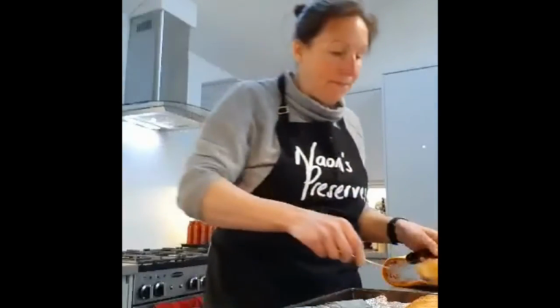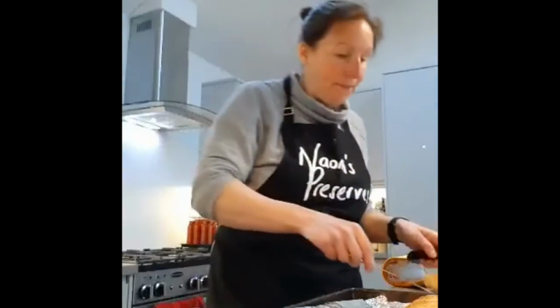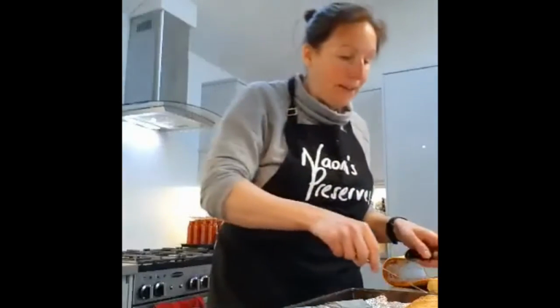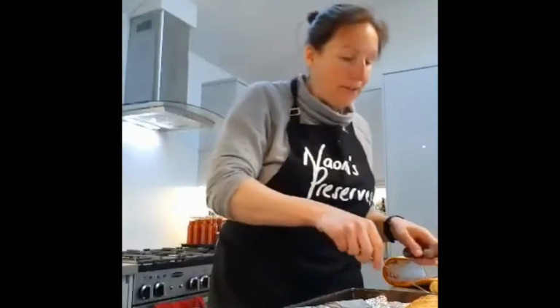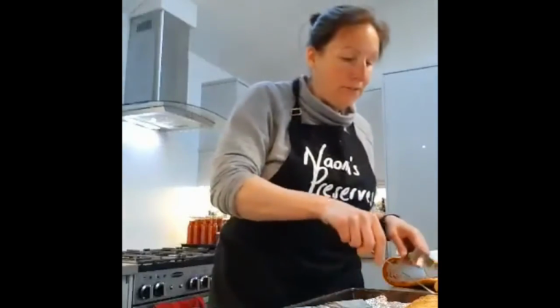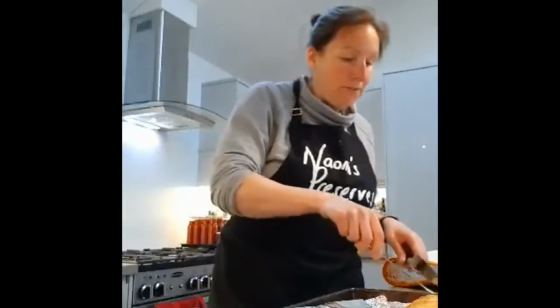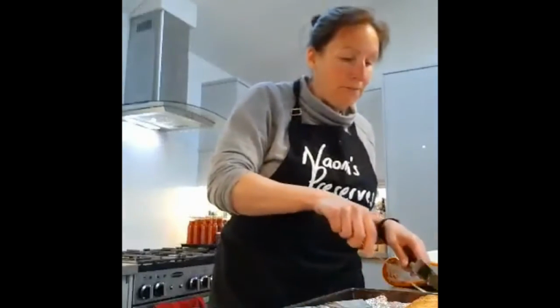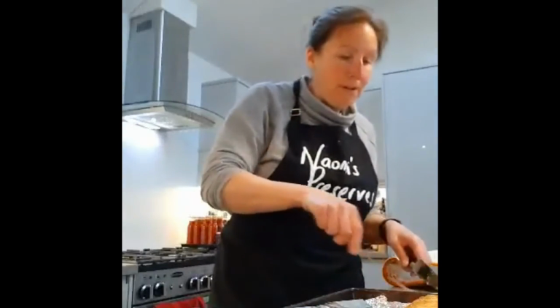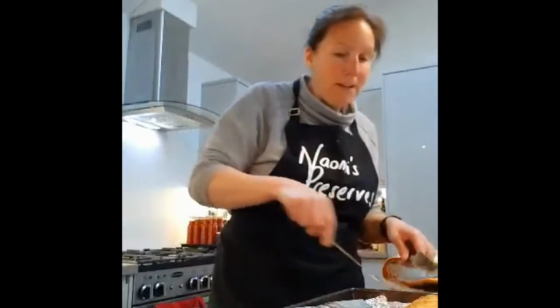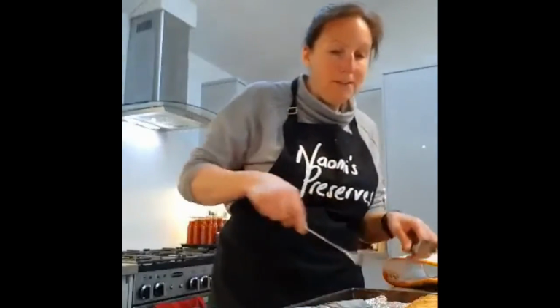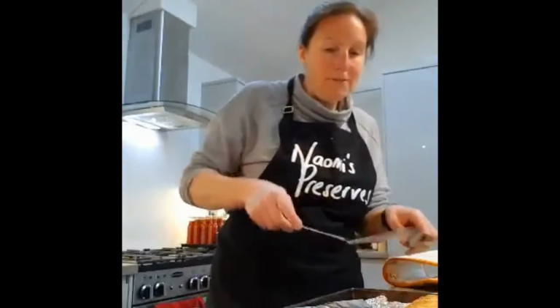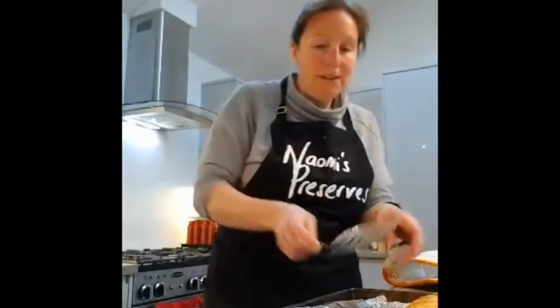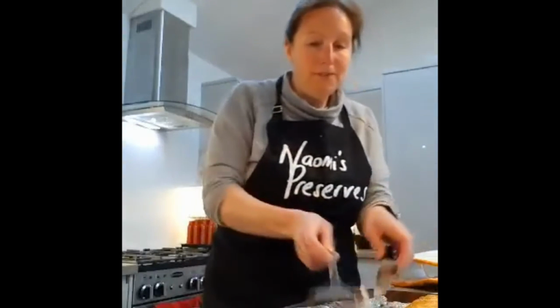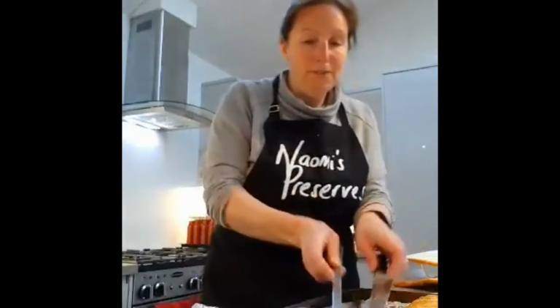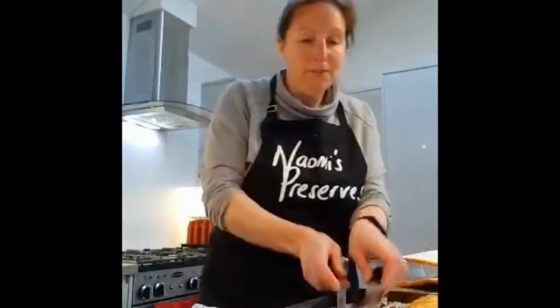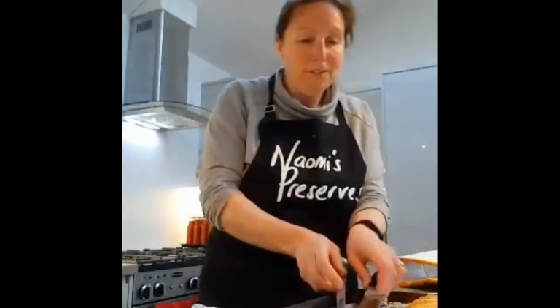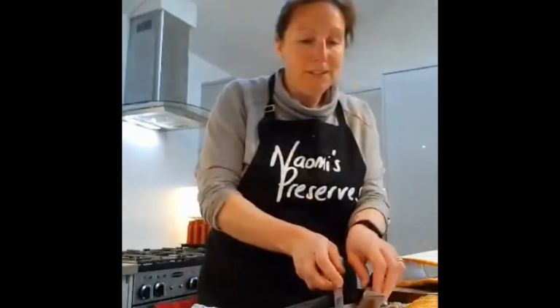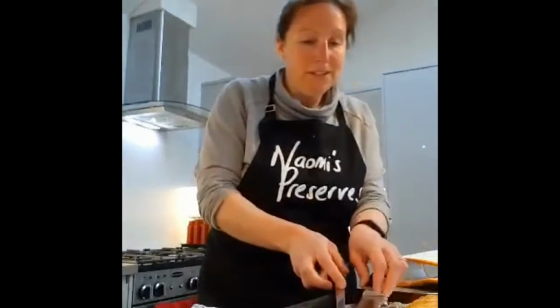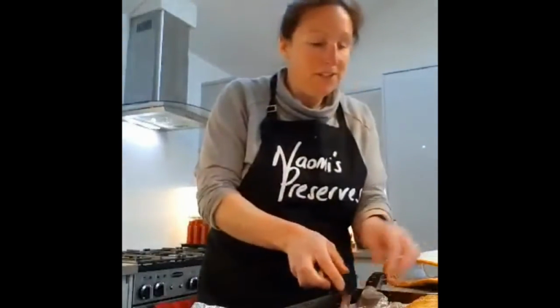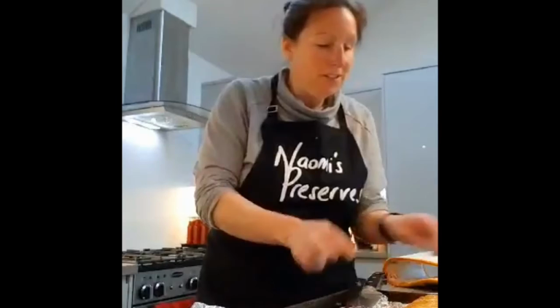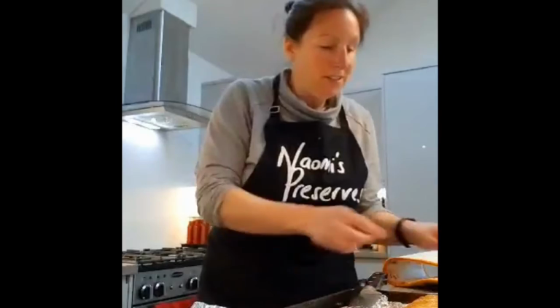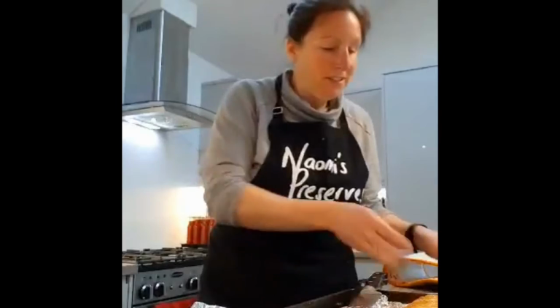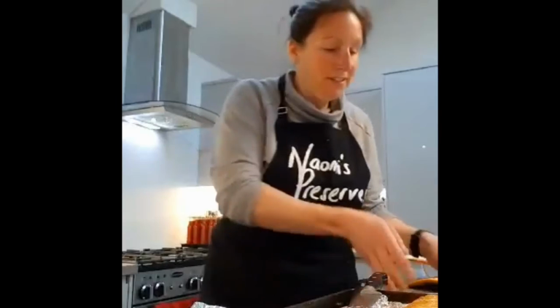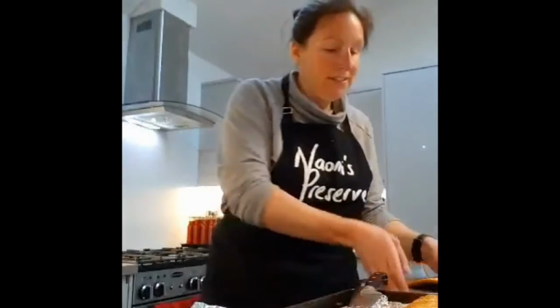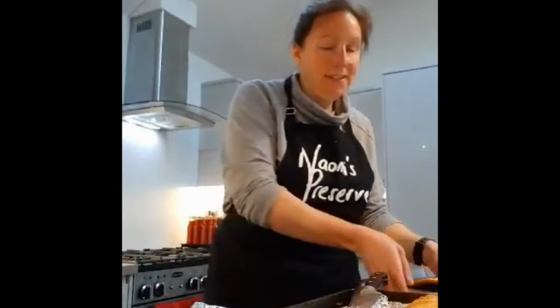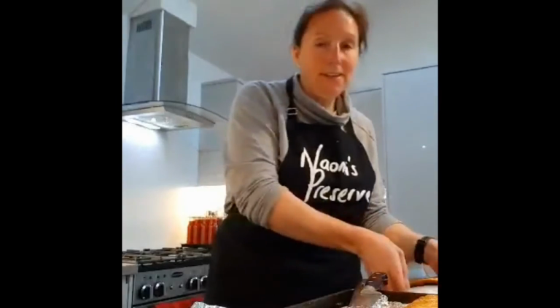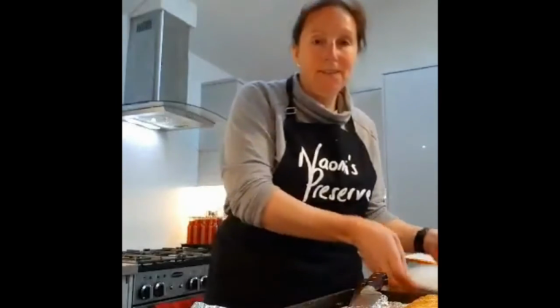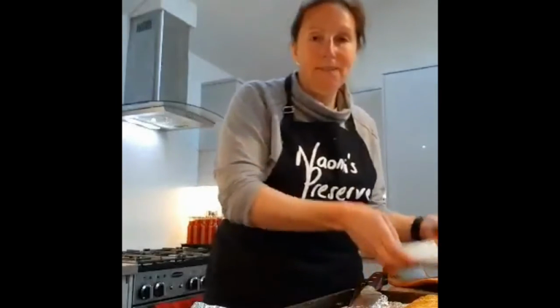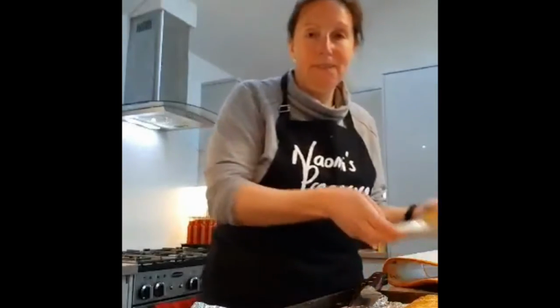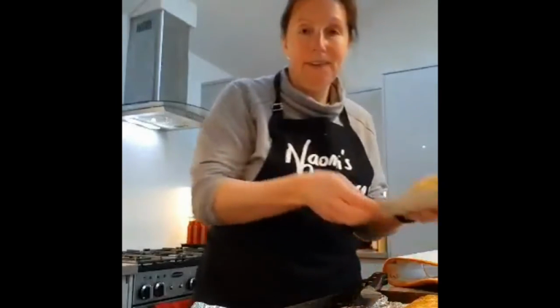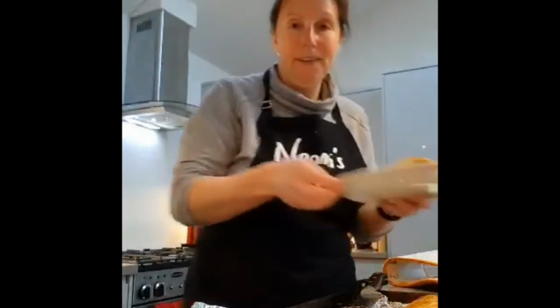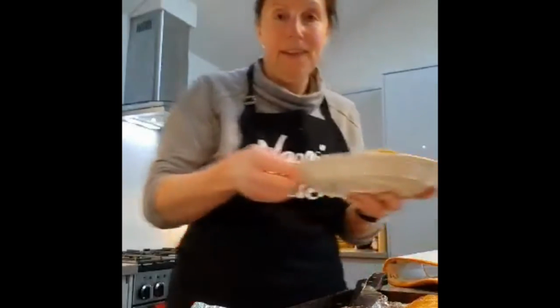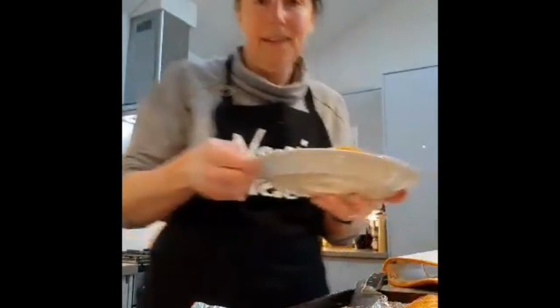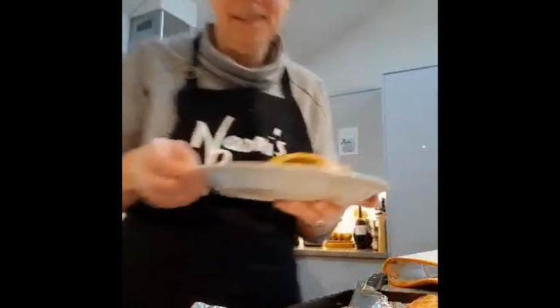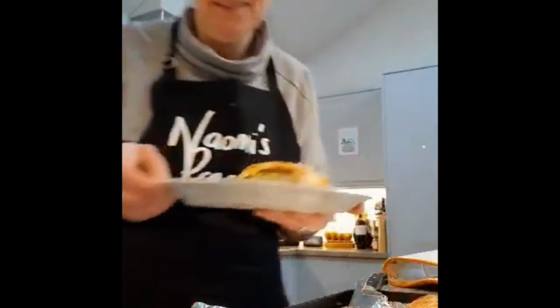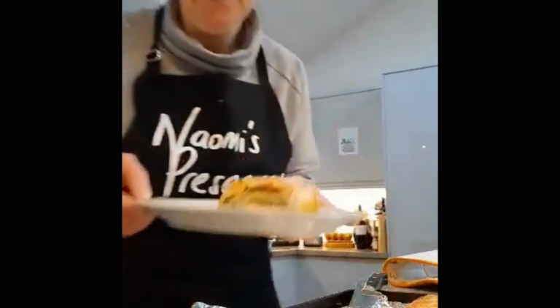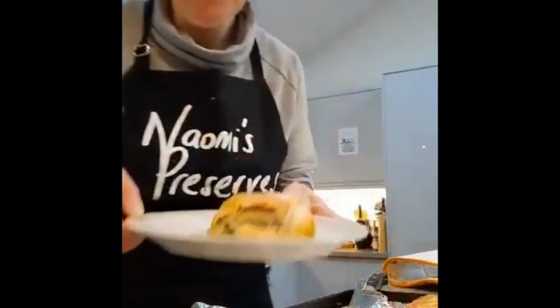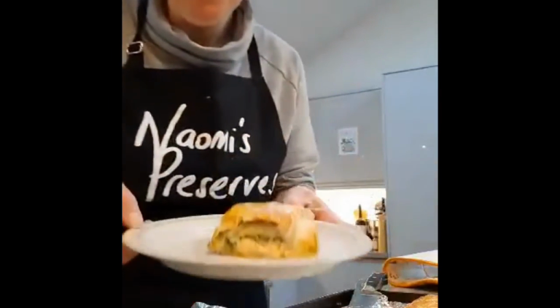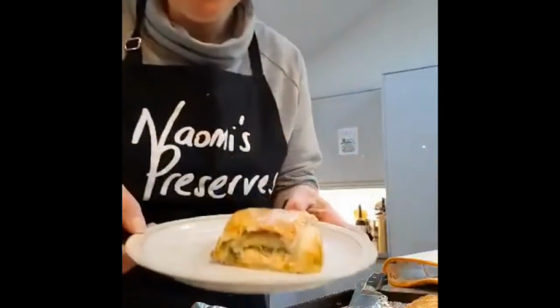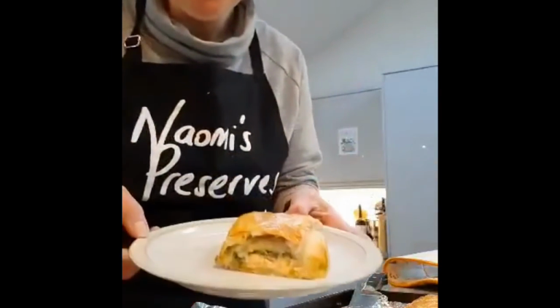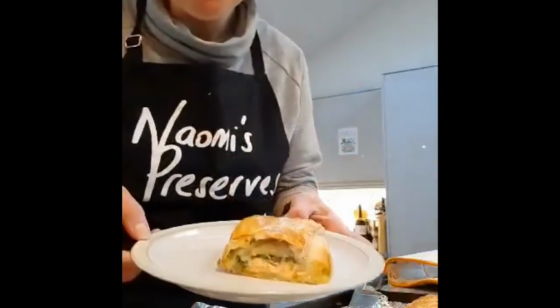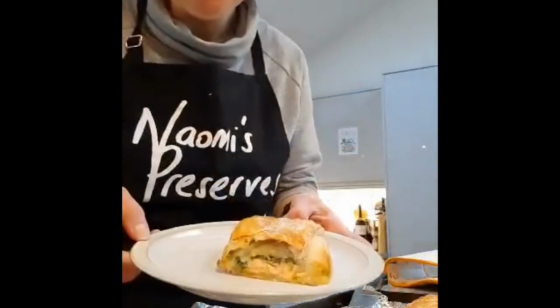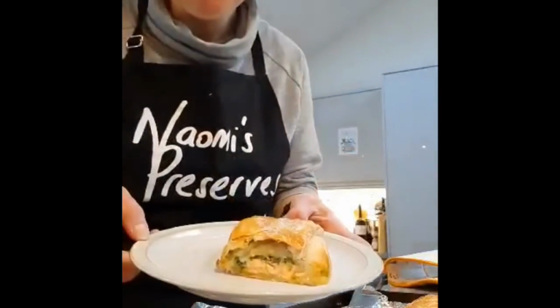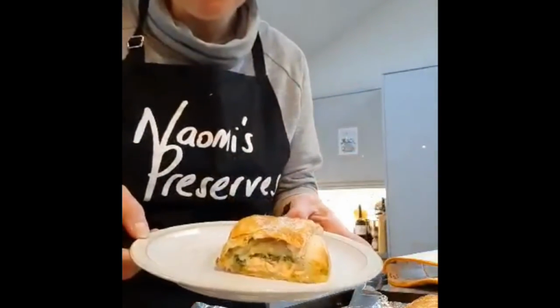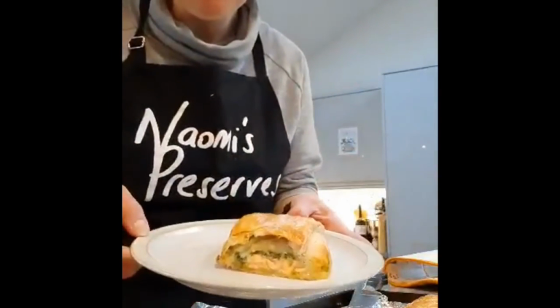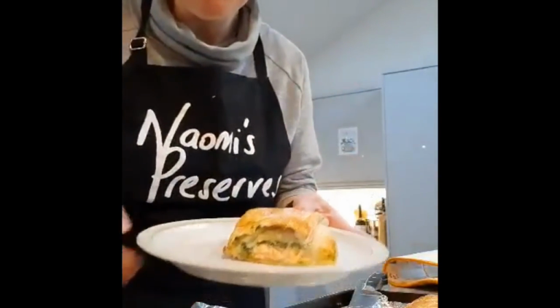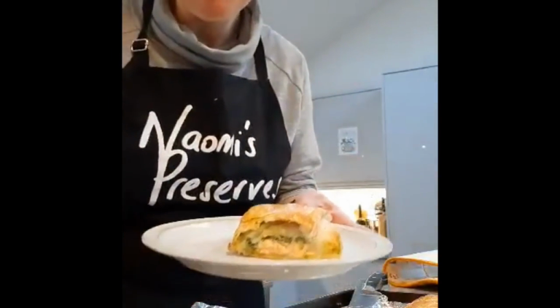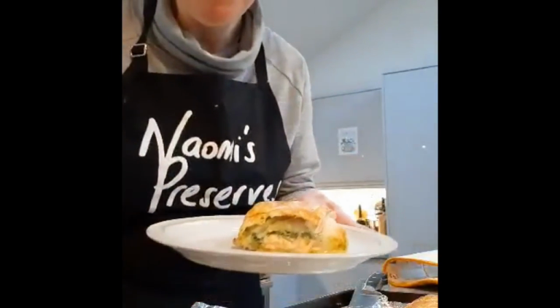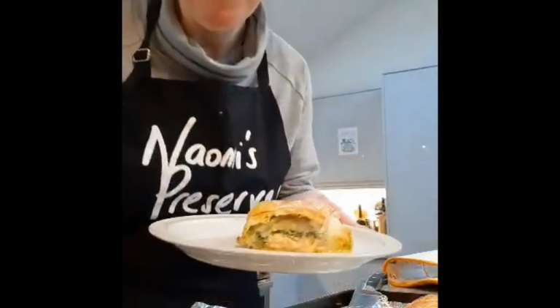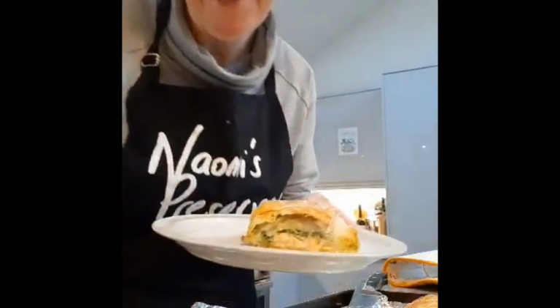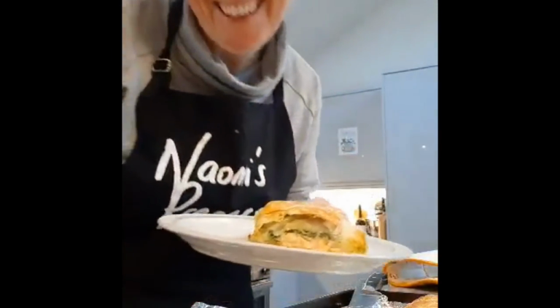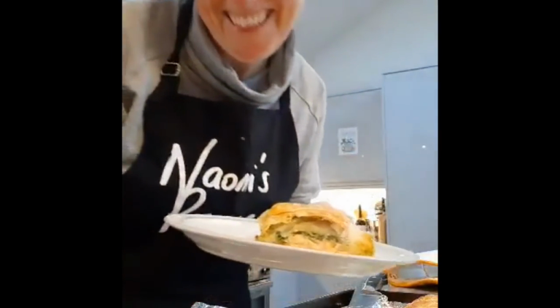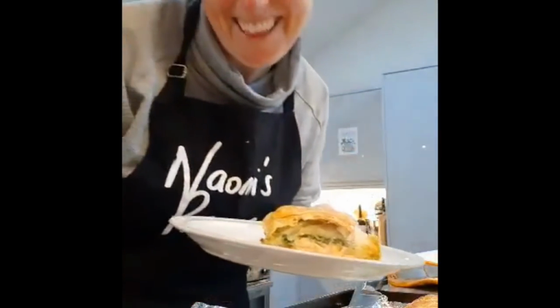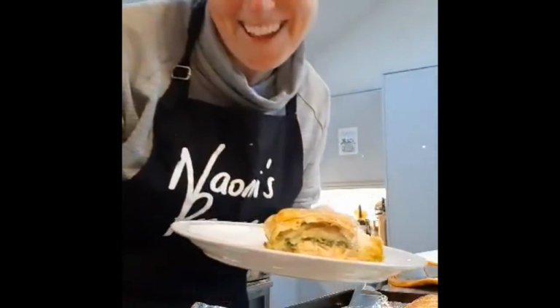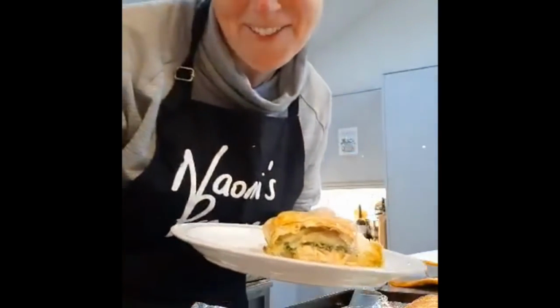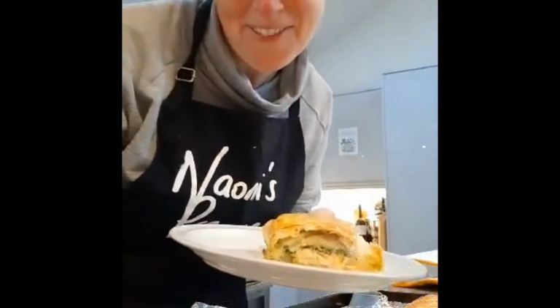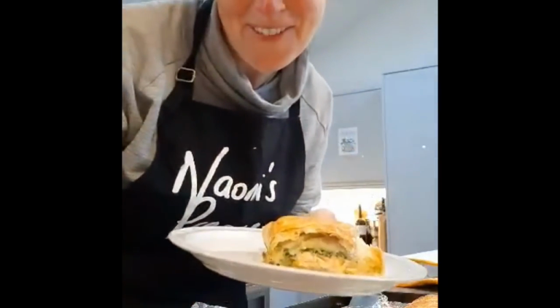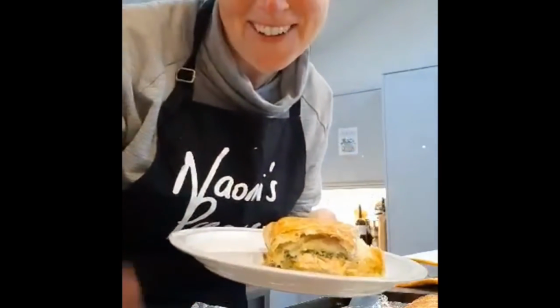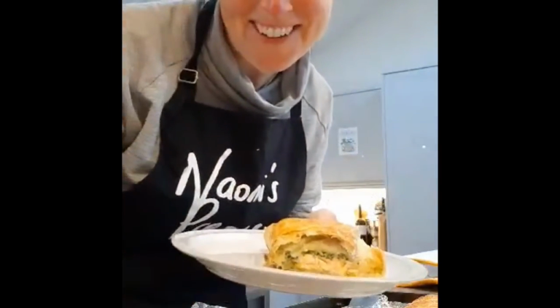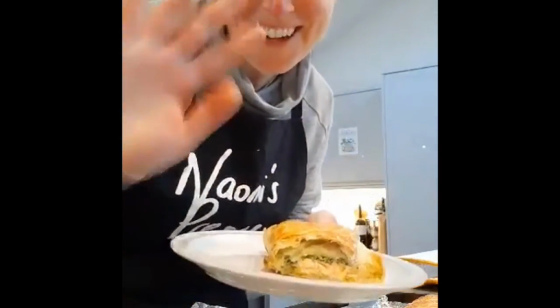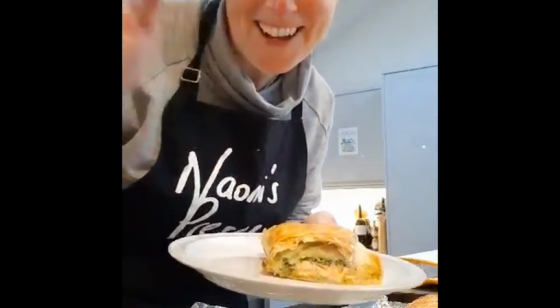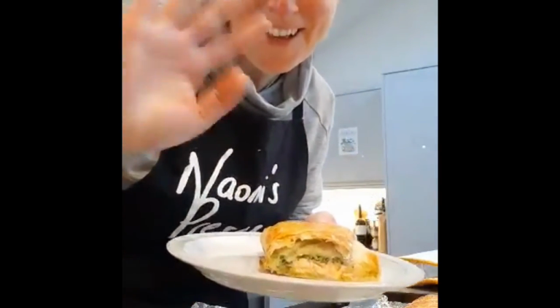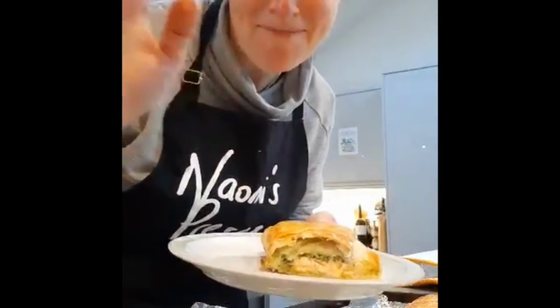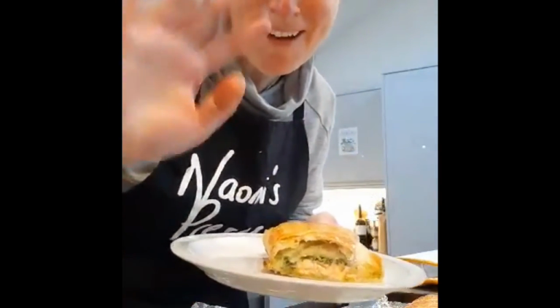And on your plate, ready for your delicious dinner. Bon appétit! Thank you for watching. Bye.